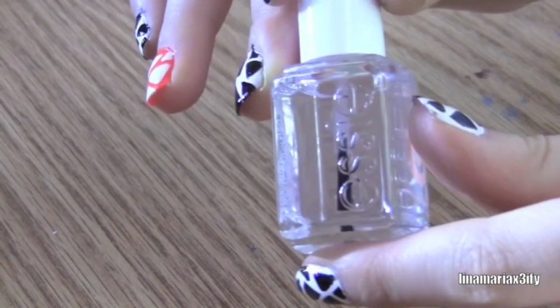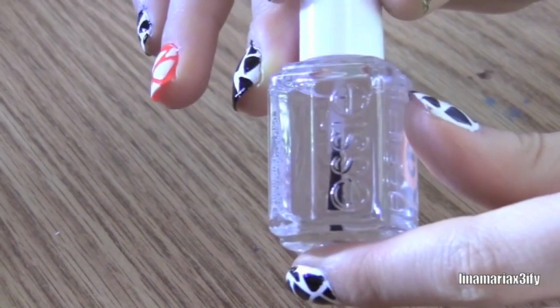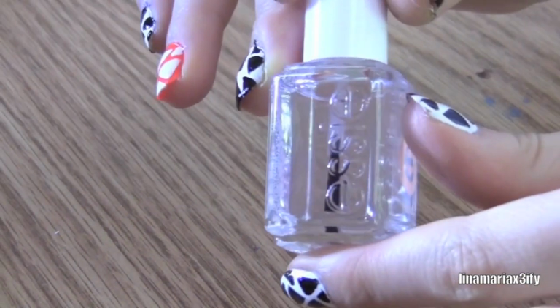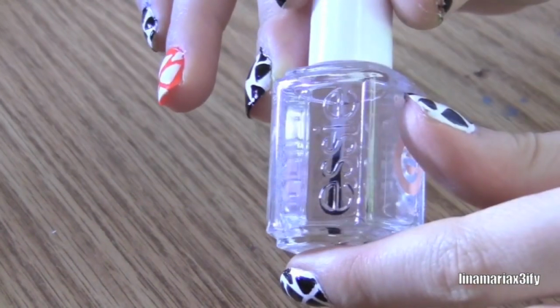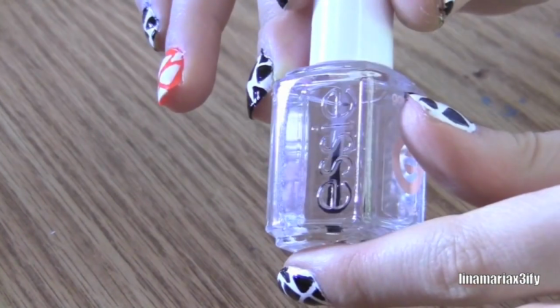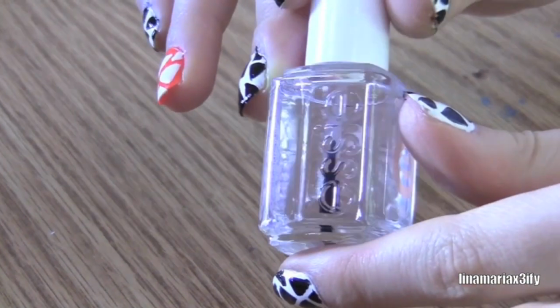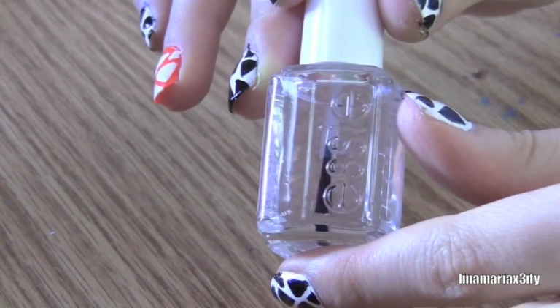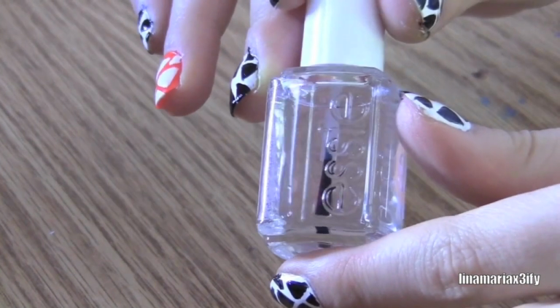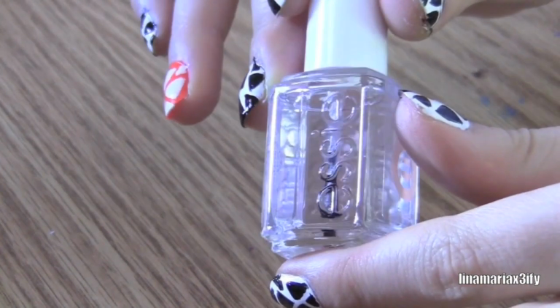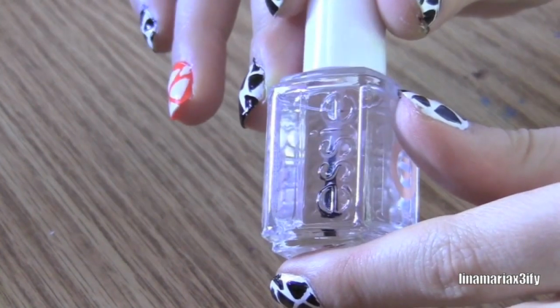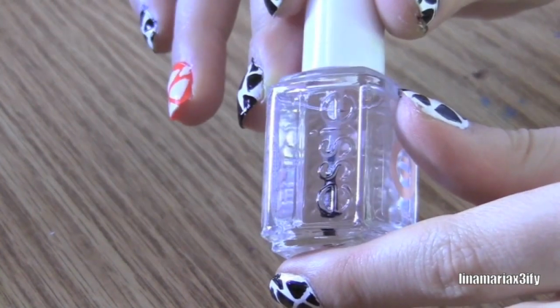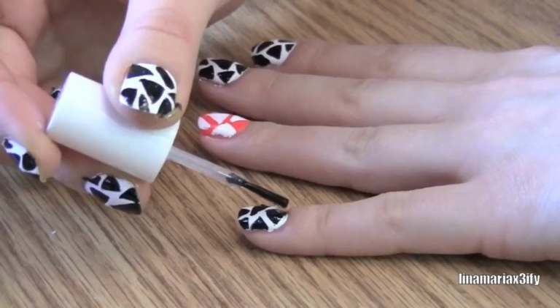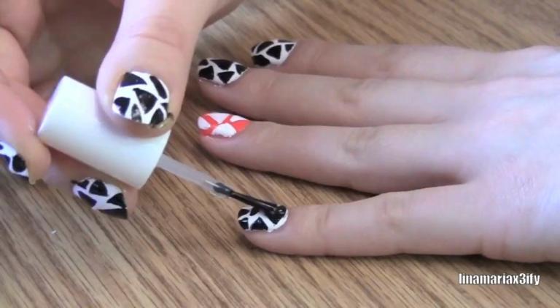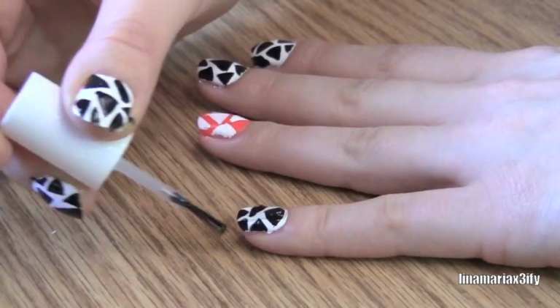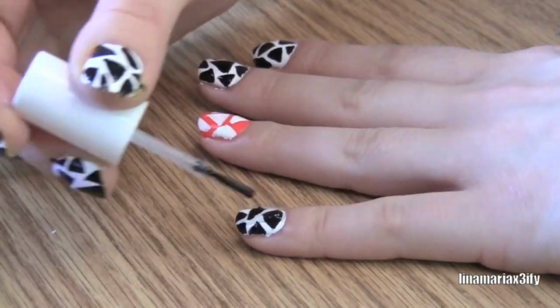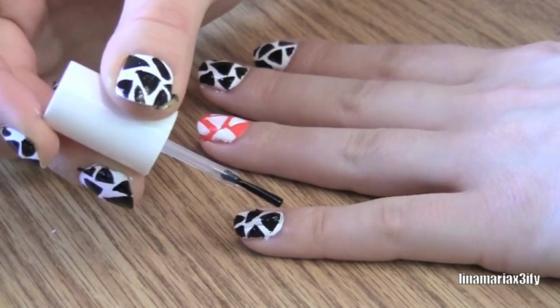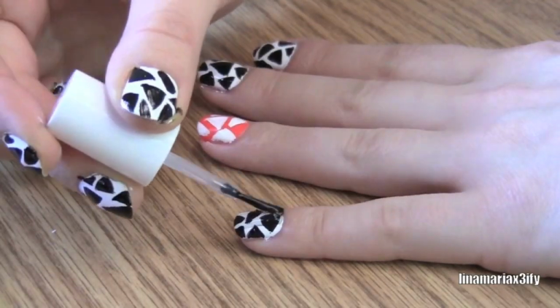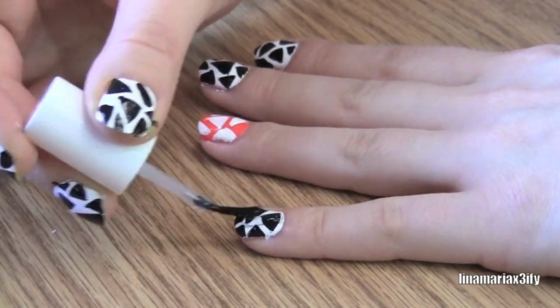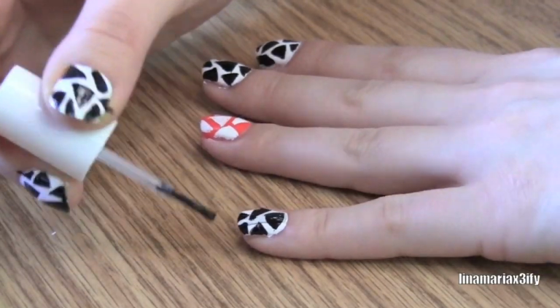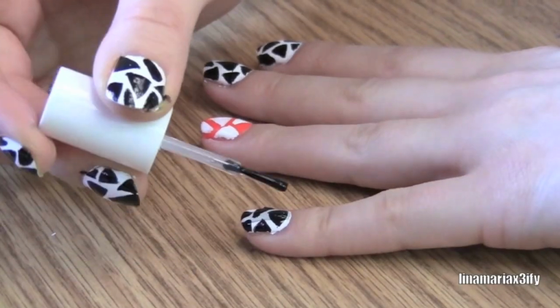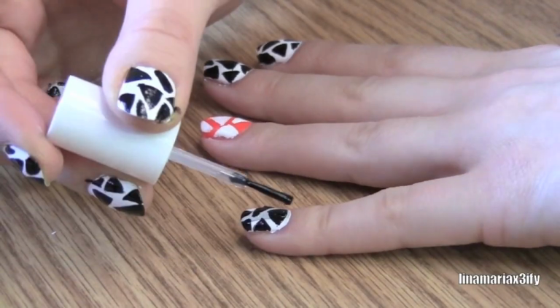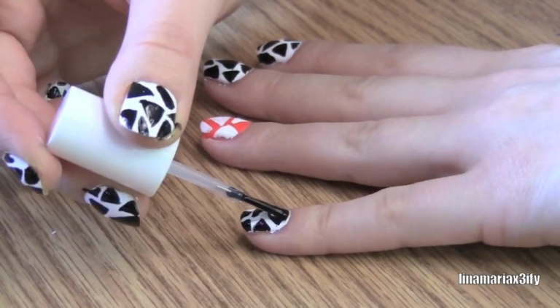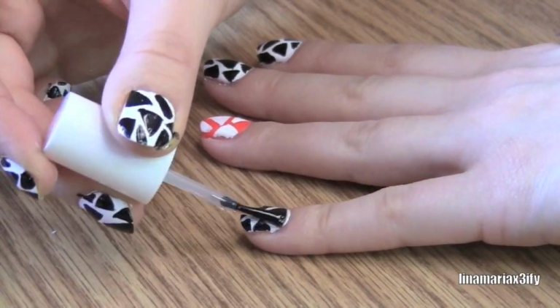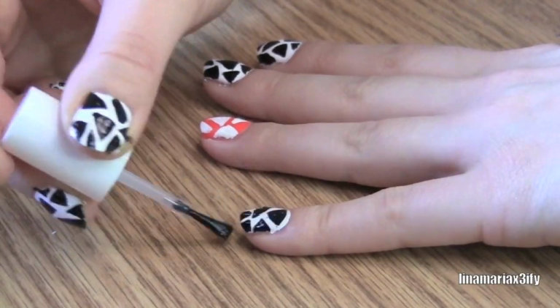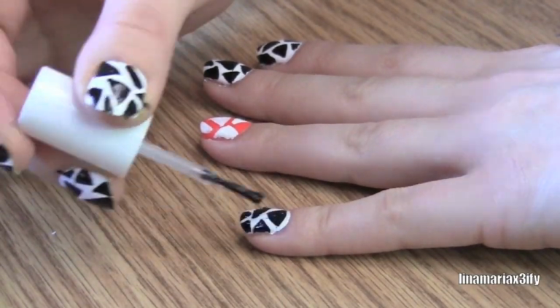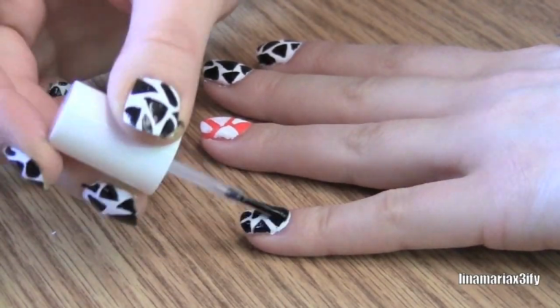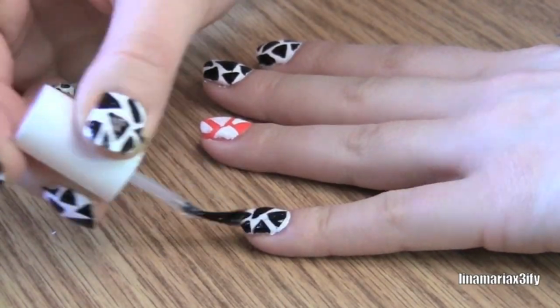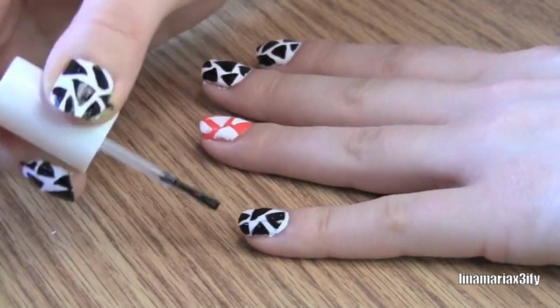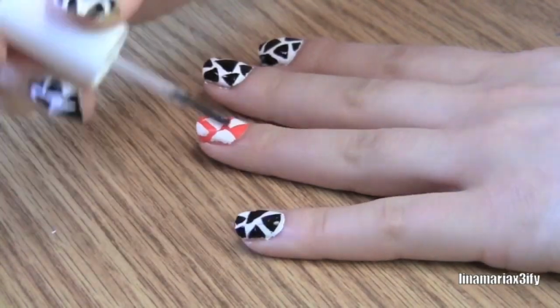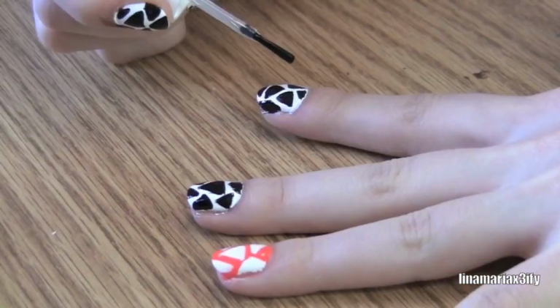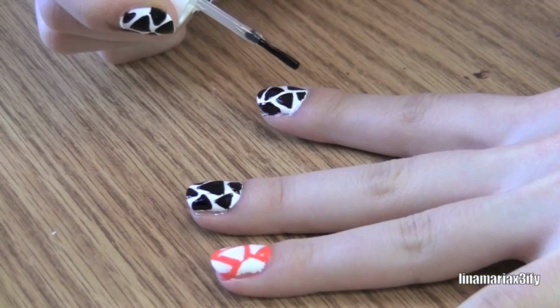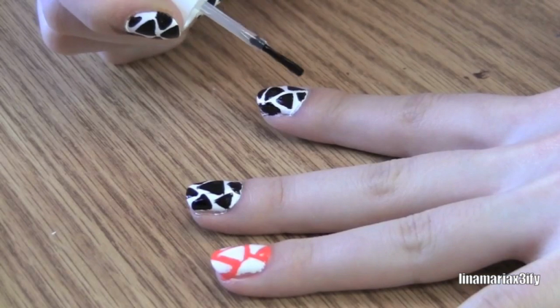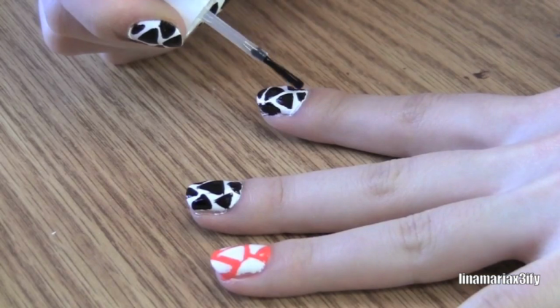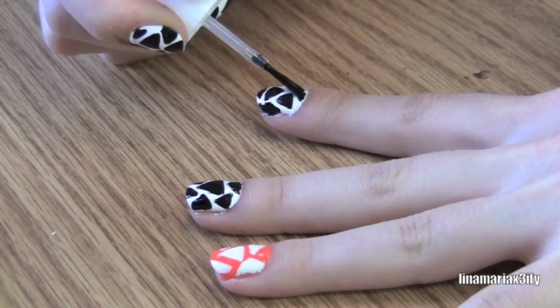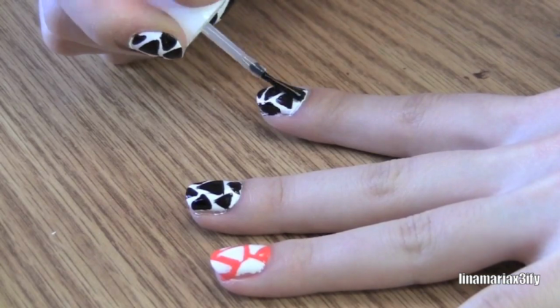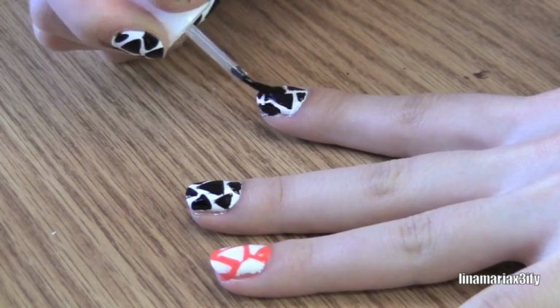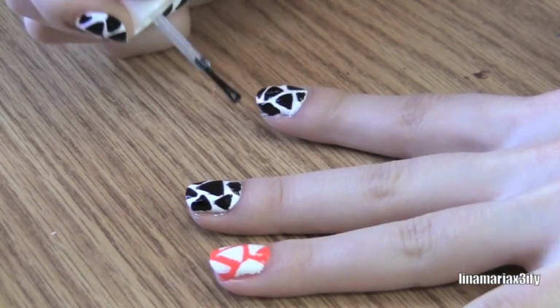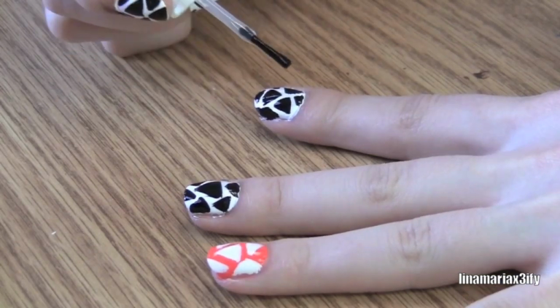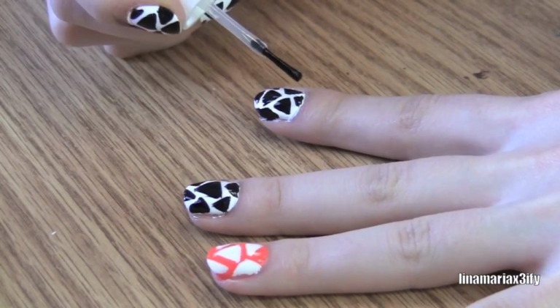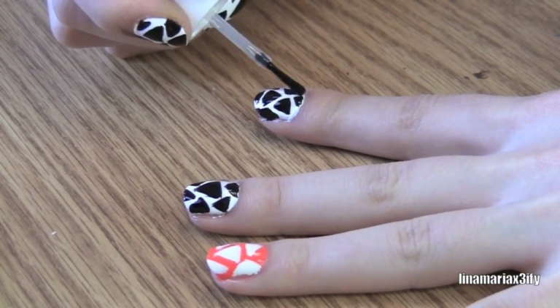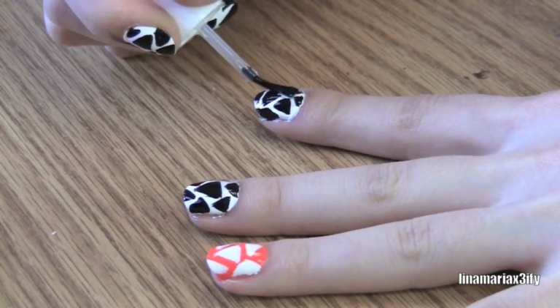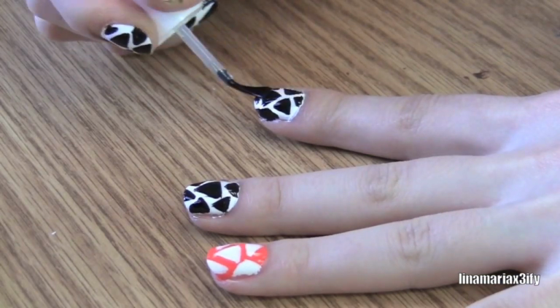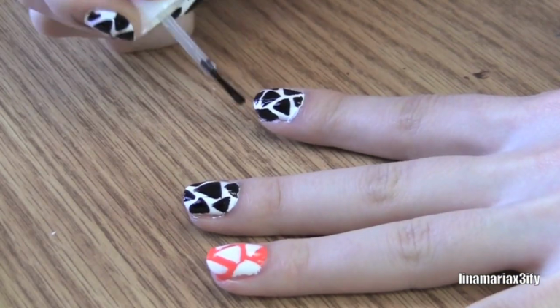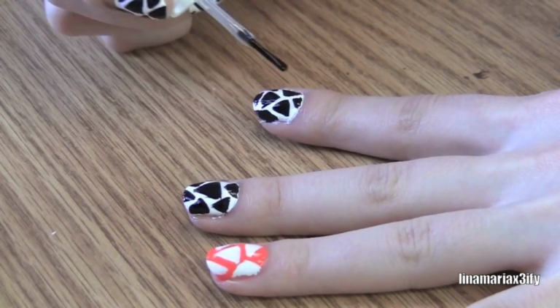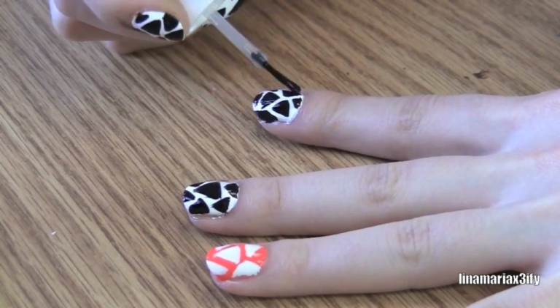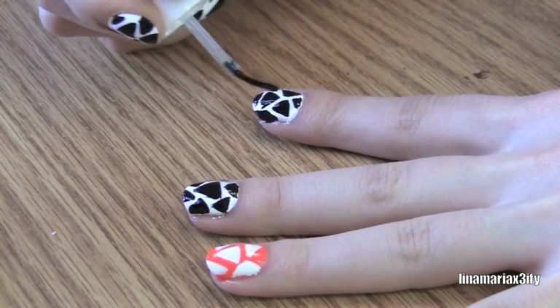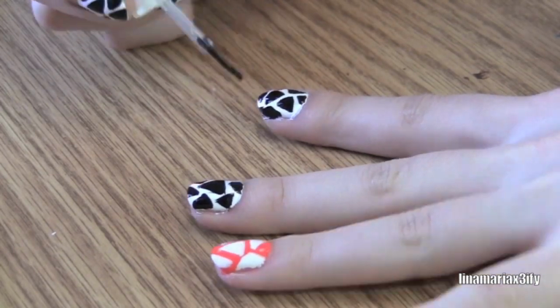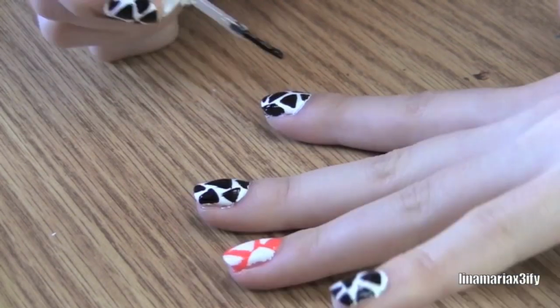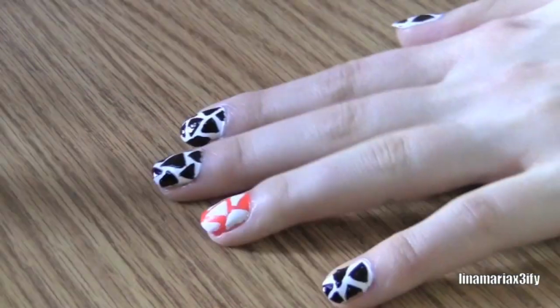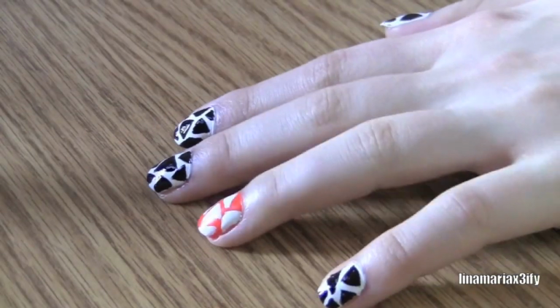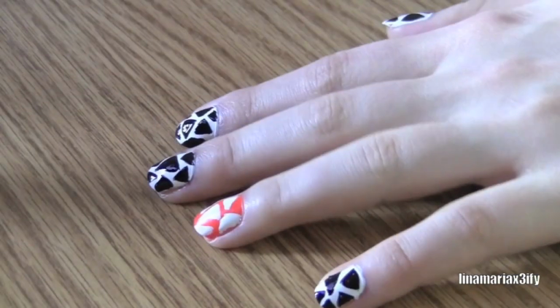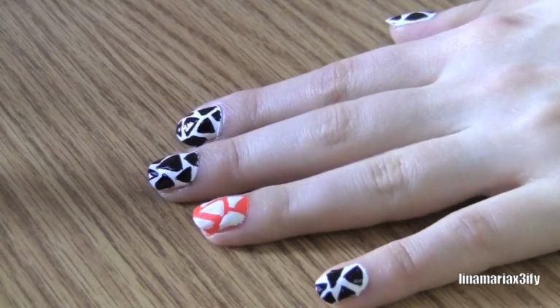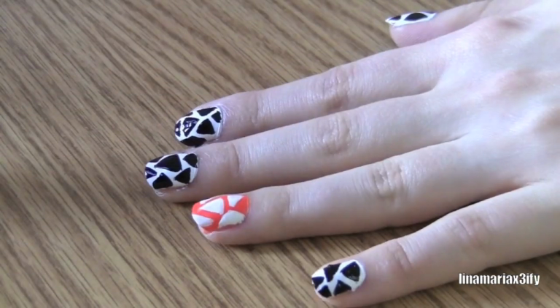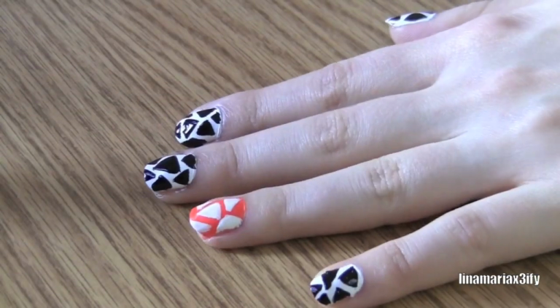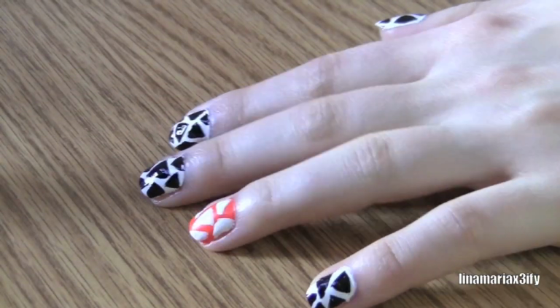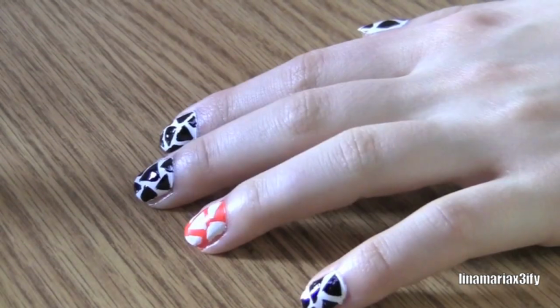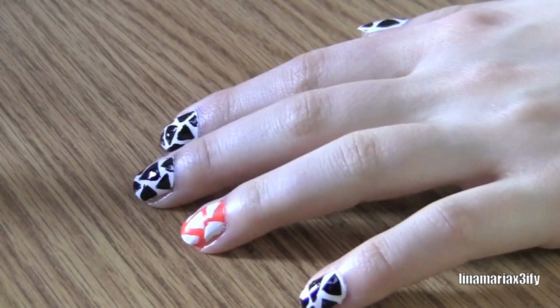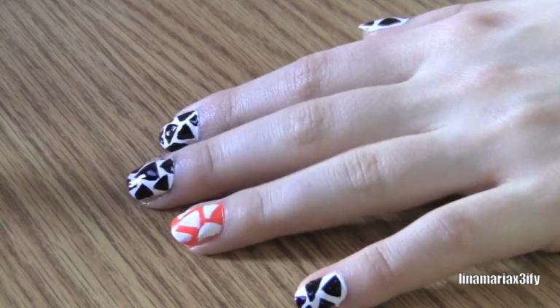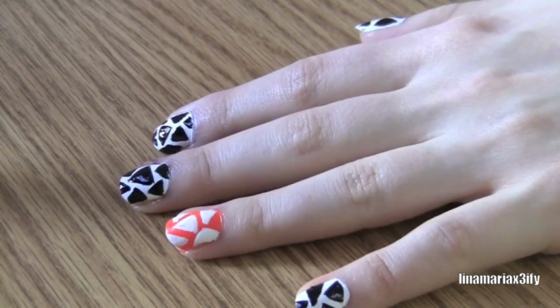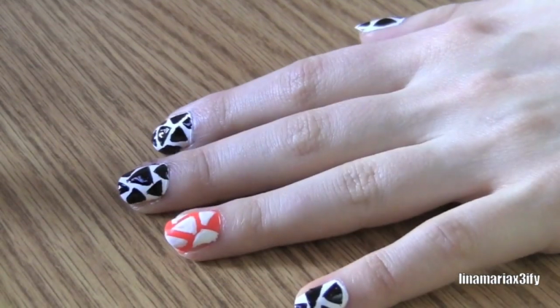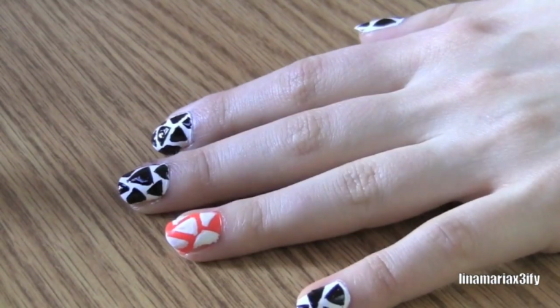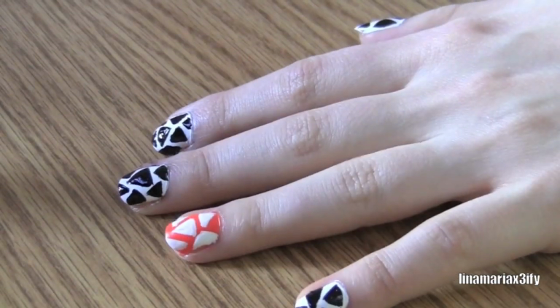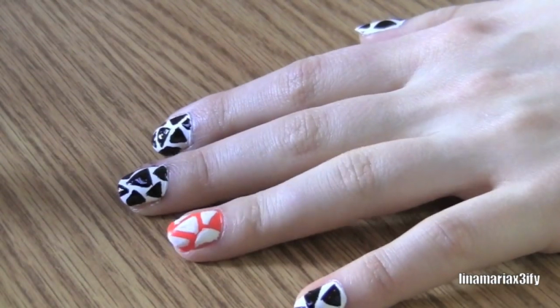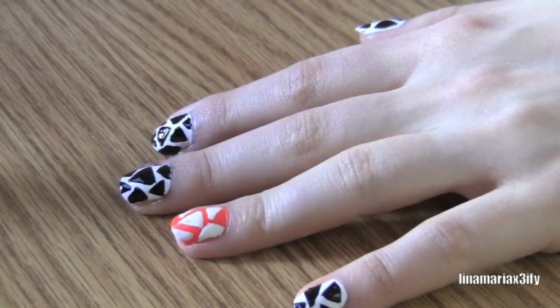As always, apply your favorite top coat. Be generous with this — otherwise your triangles will smudge if they're not completely dry.